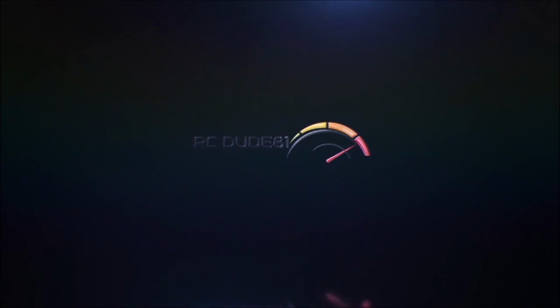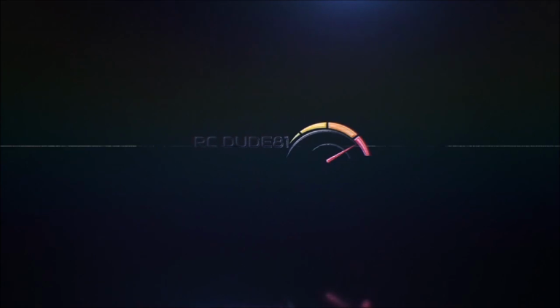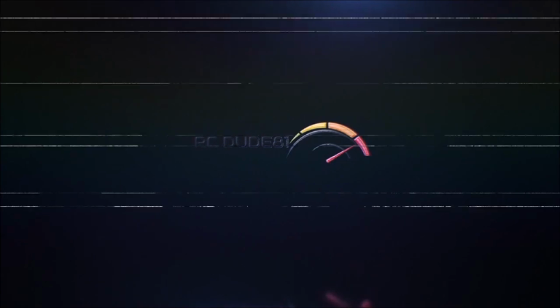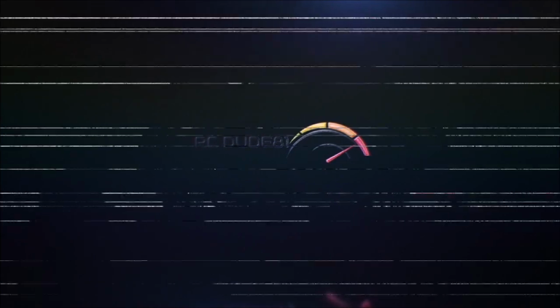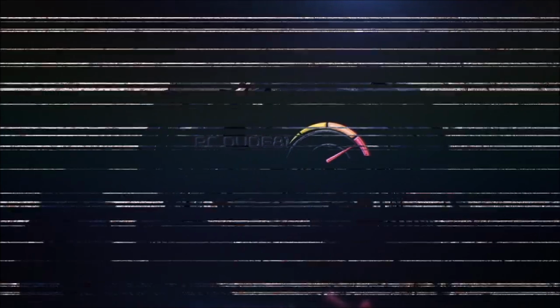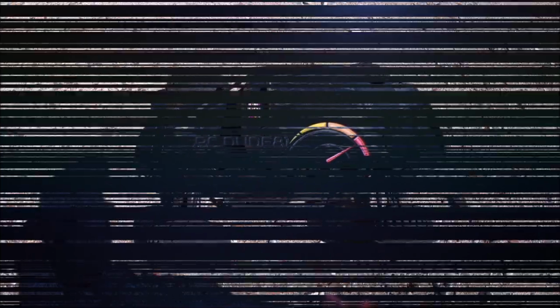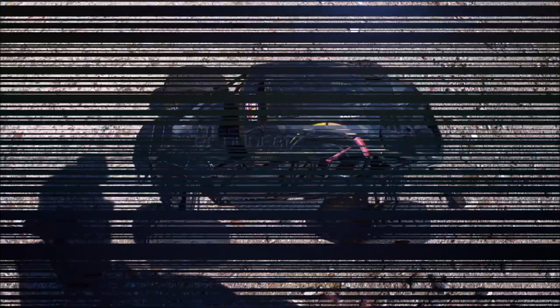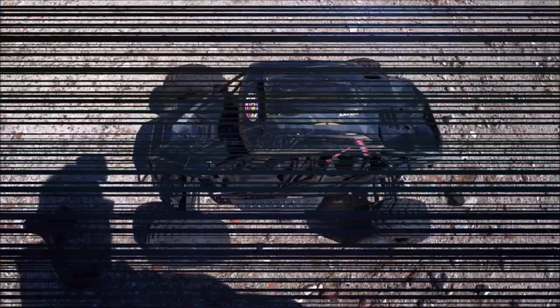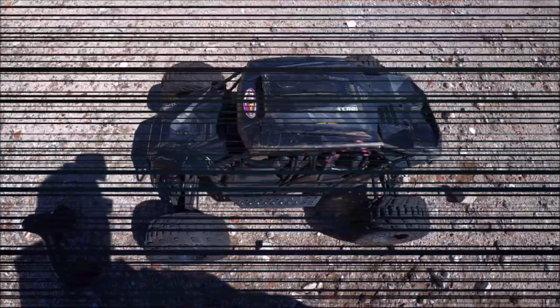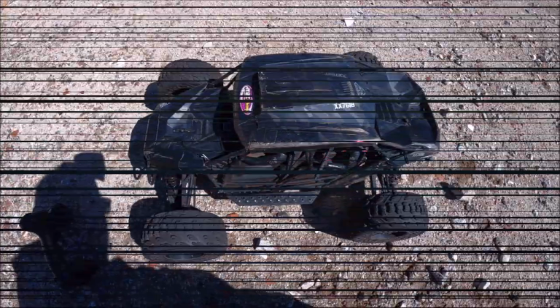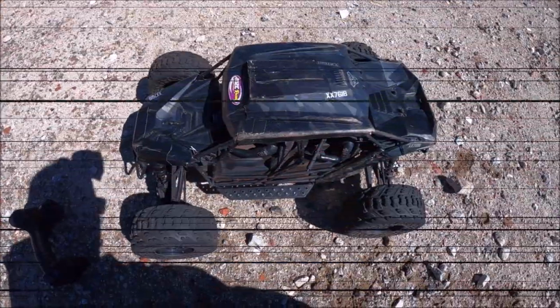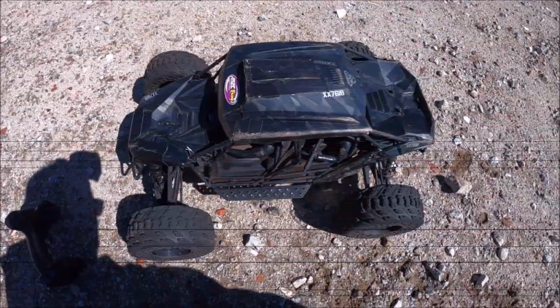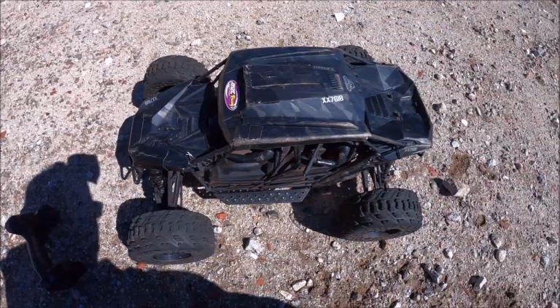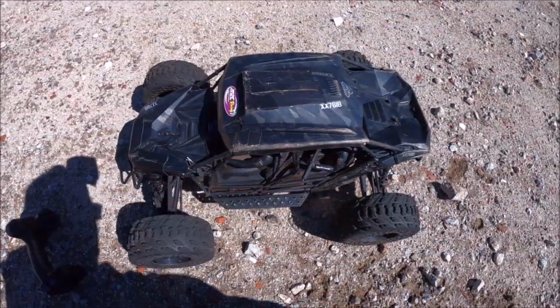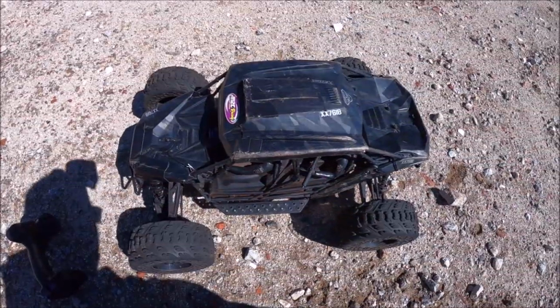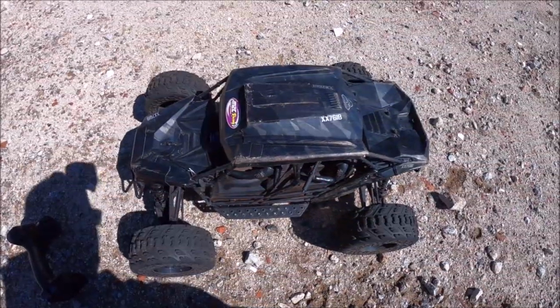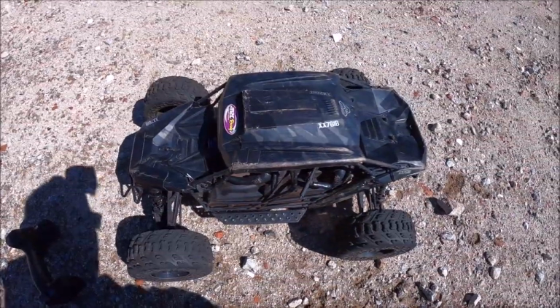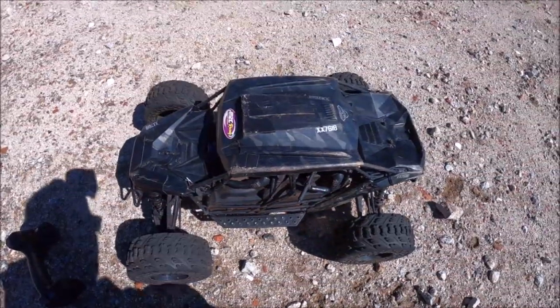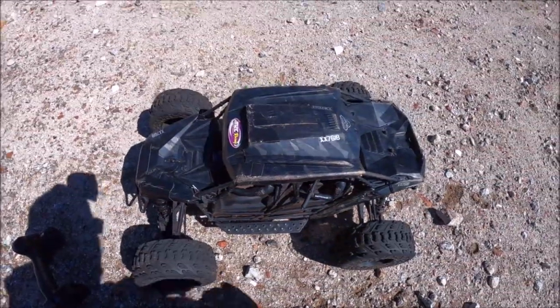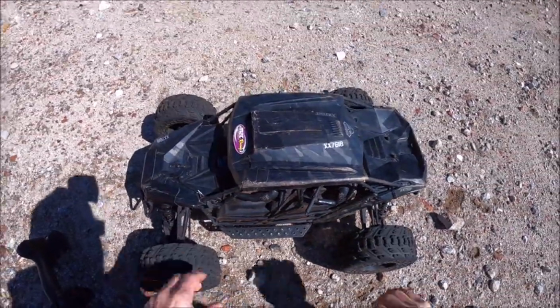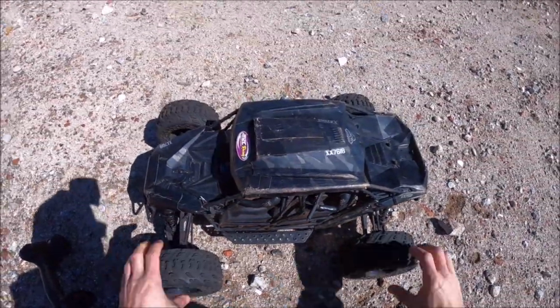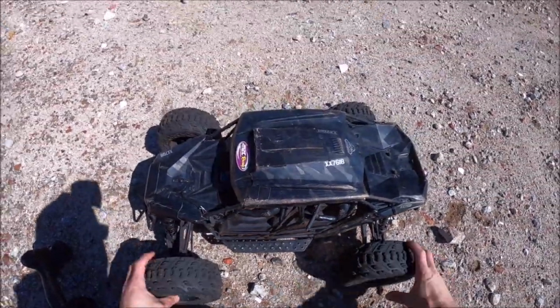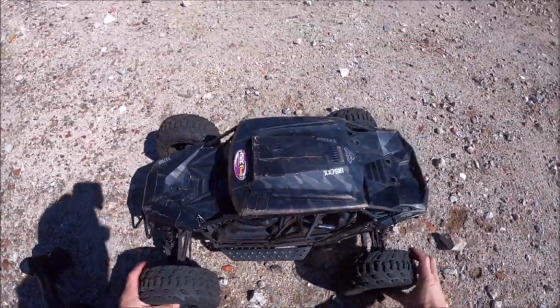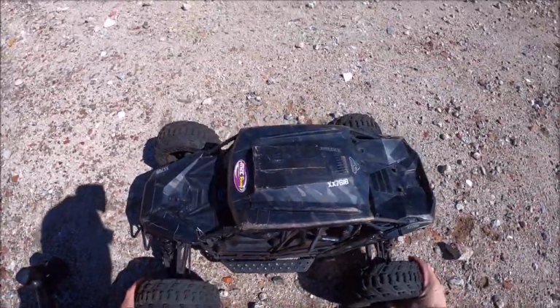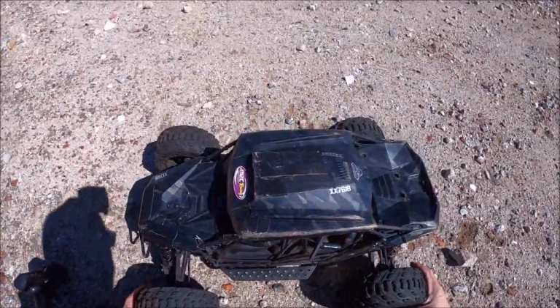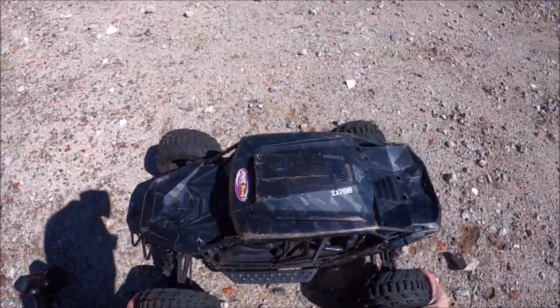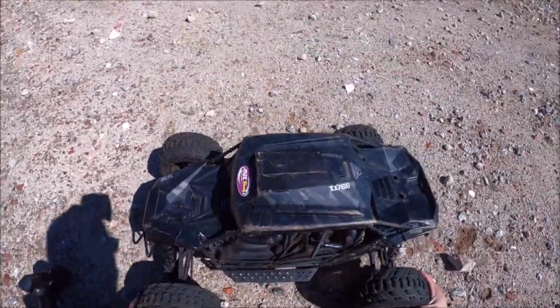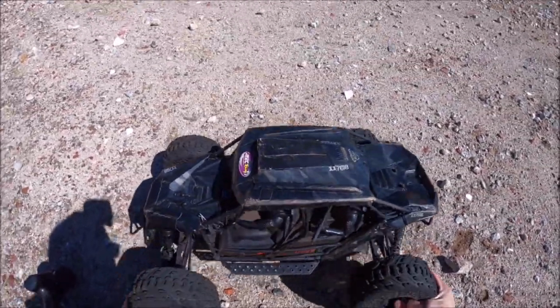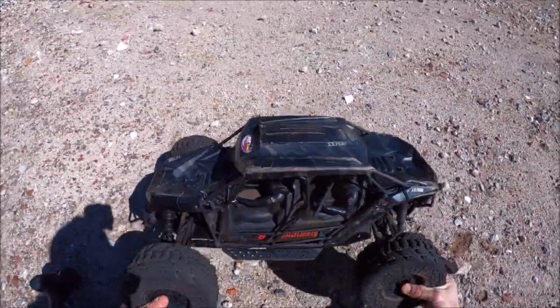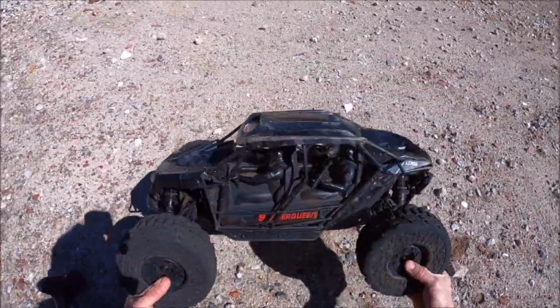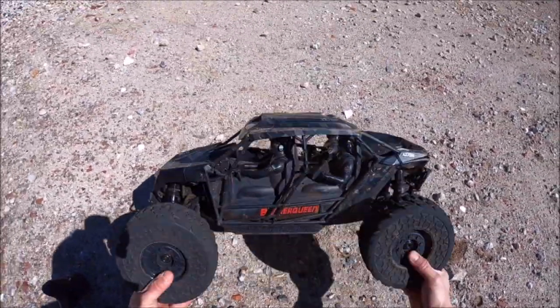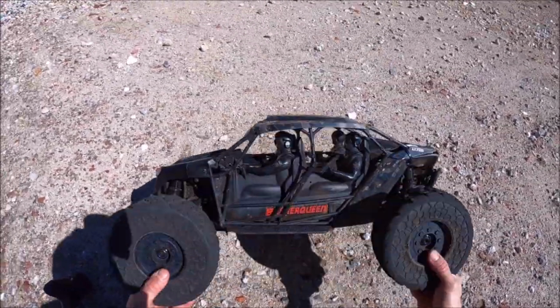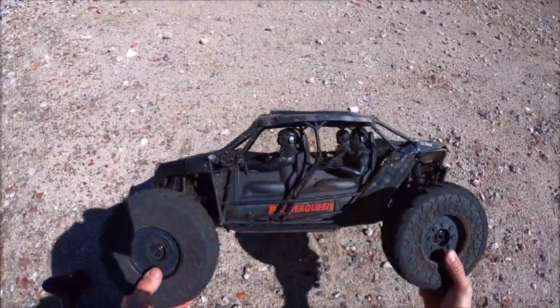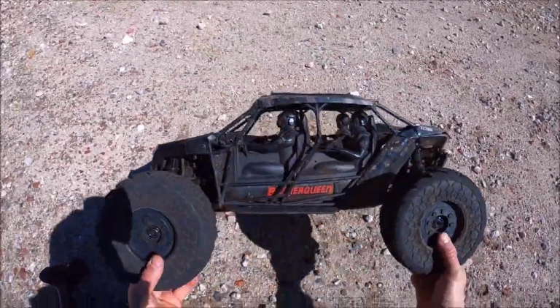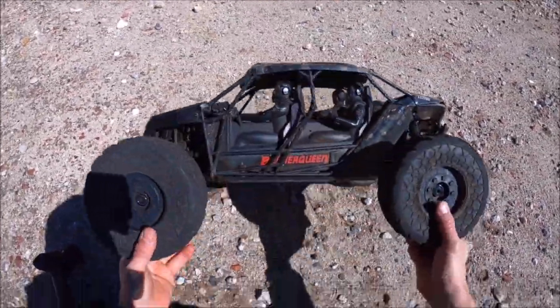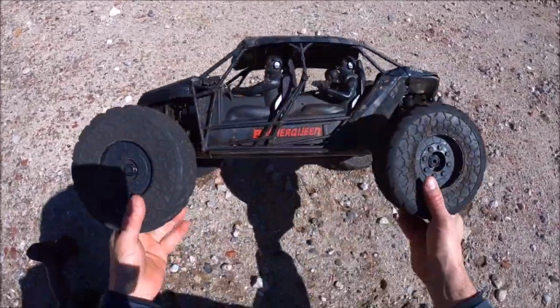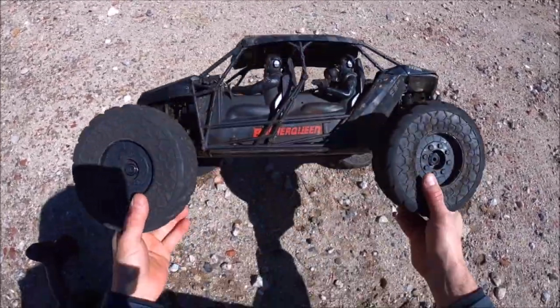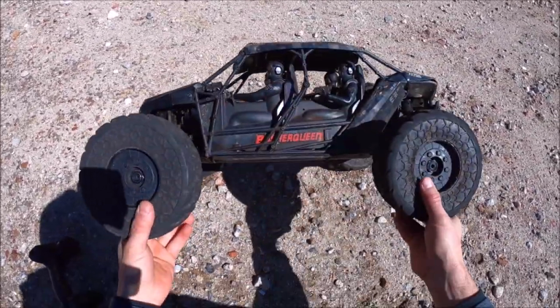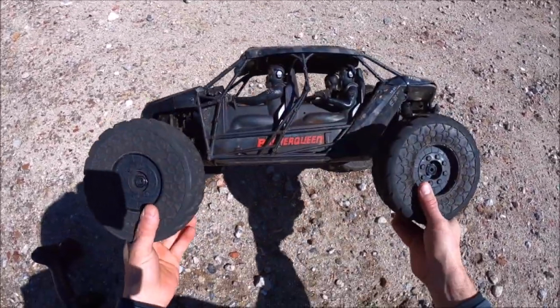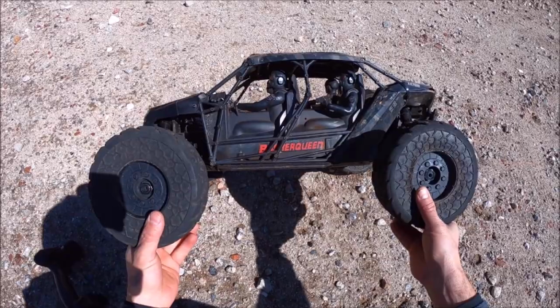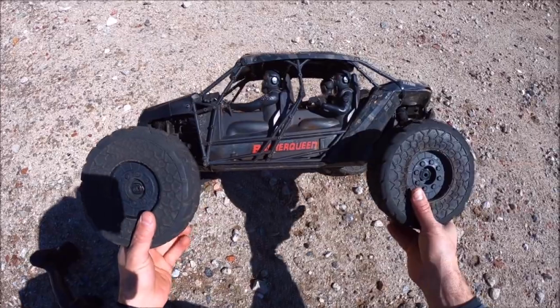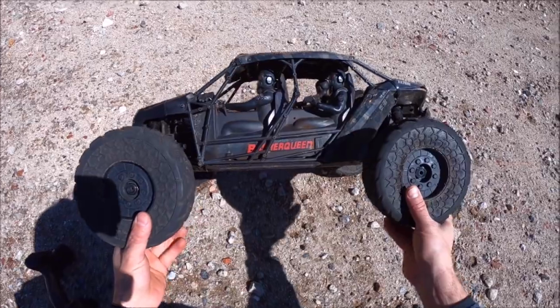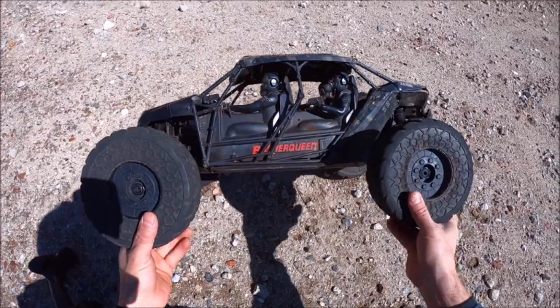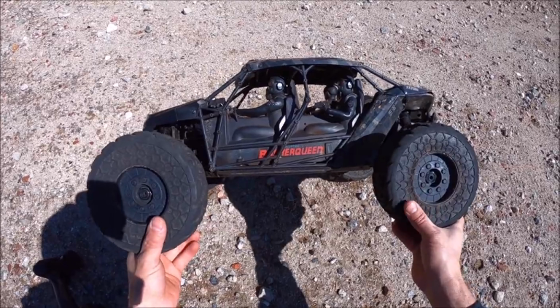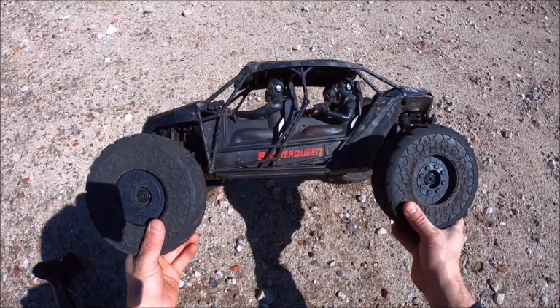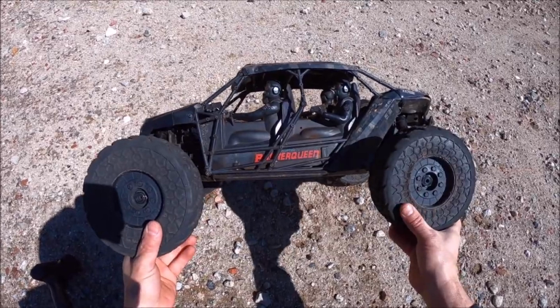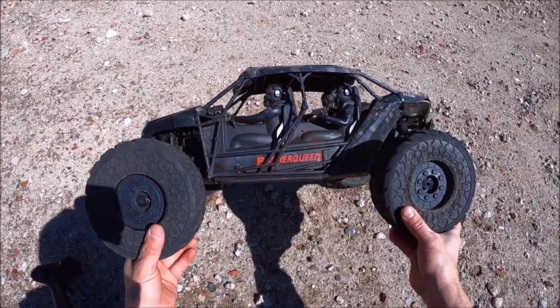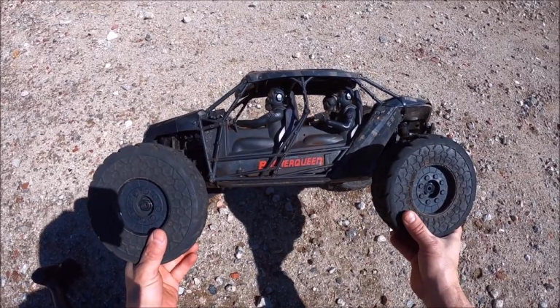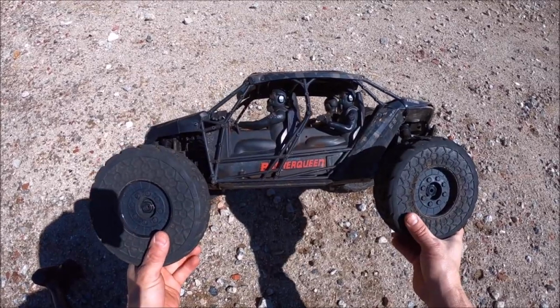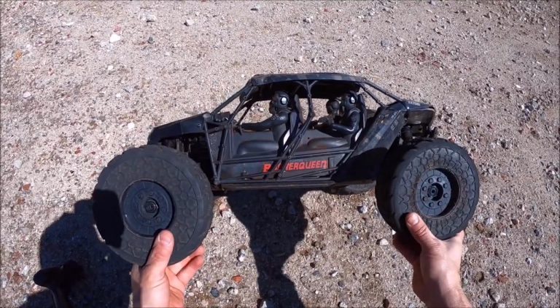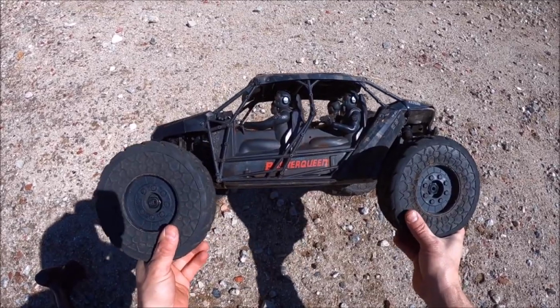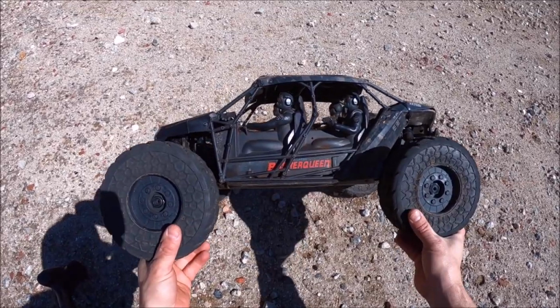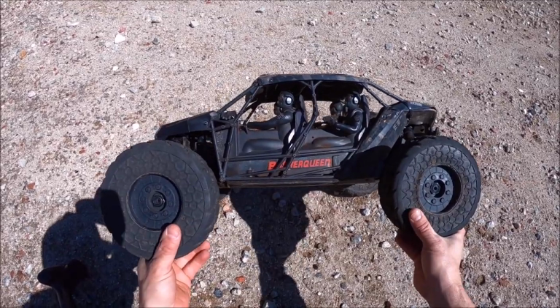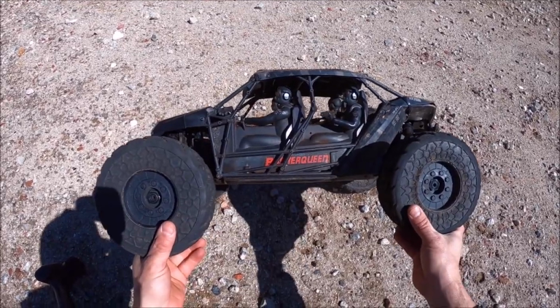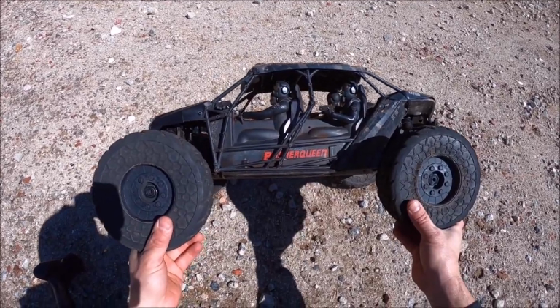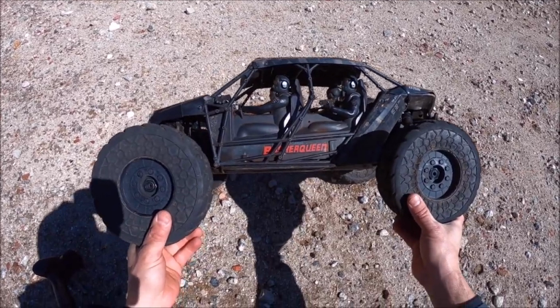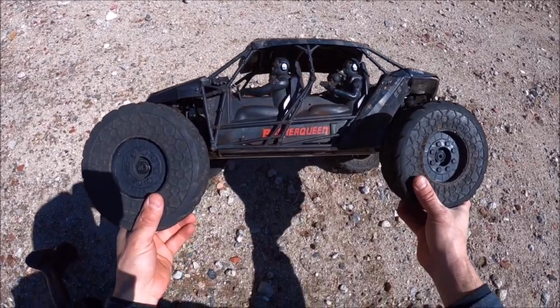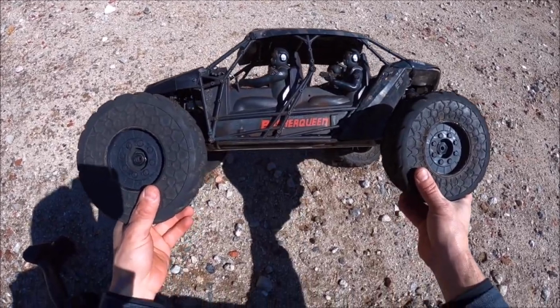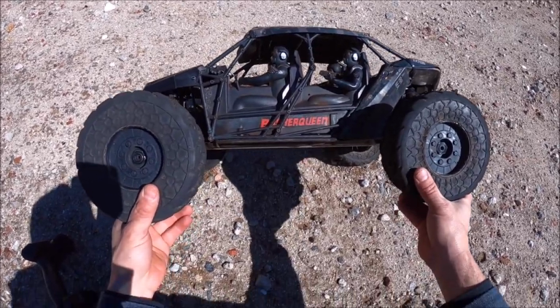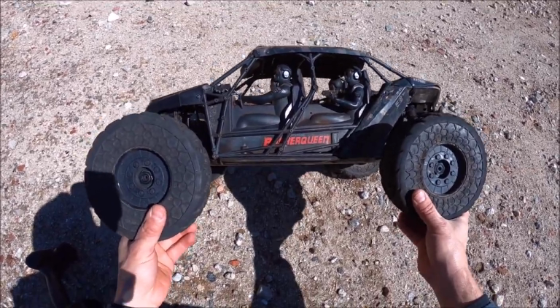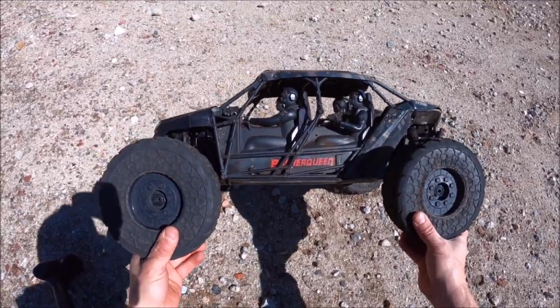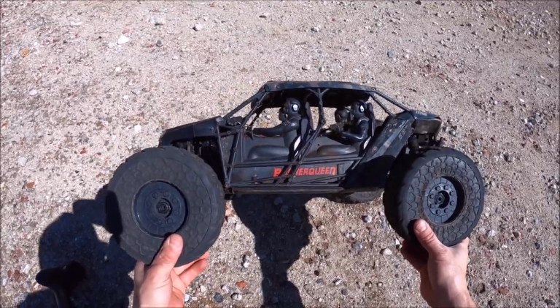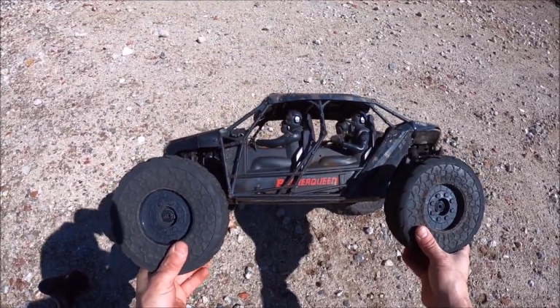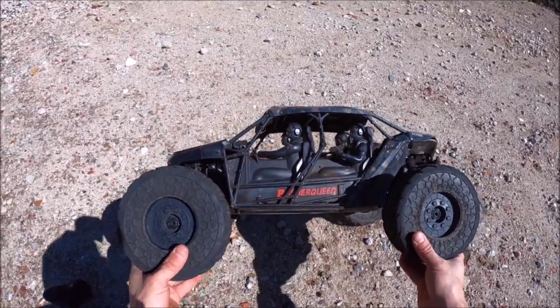What's up, it's Eric. I got the new Arrma Fireteam back out. I'm pretty excited to give this baby another rip. This thing is so much fun to drive — it's definitely one of my favorite bashers right now.